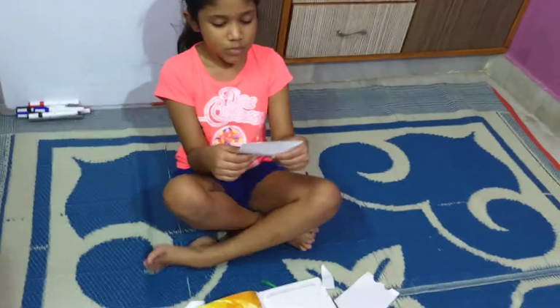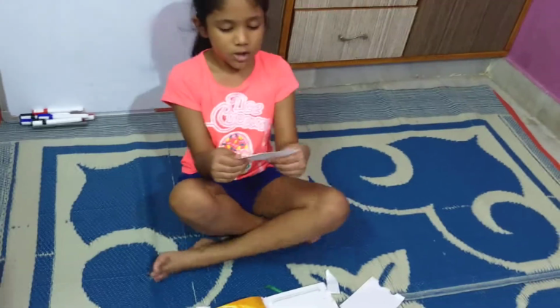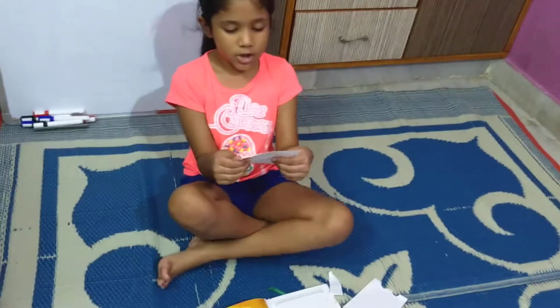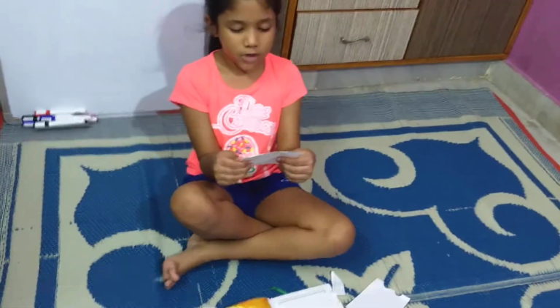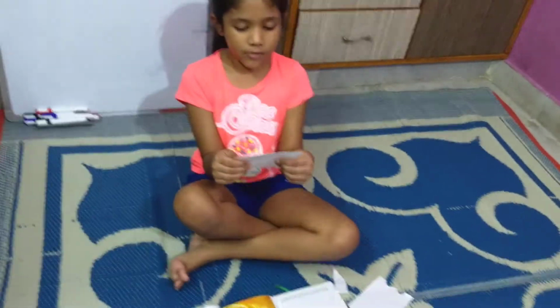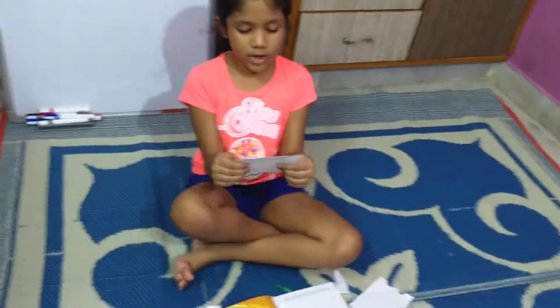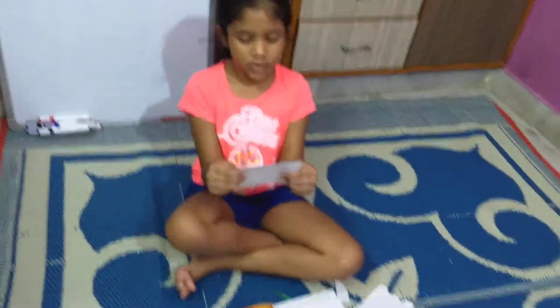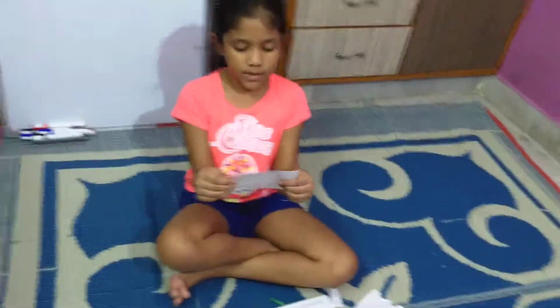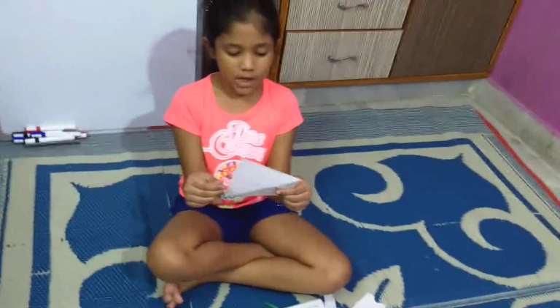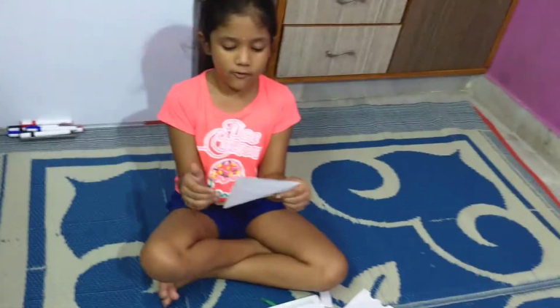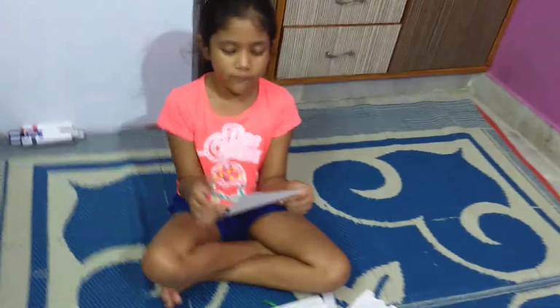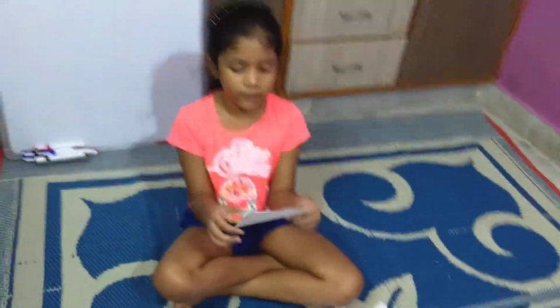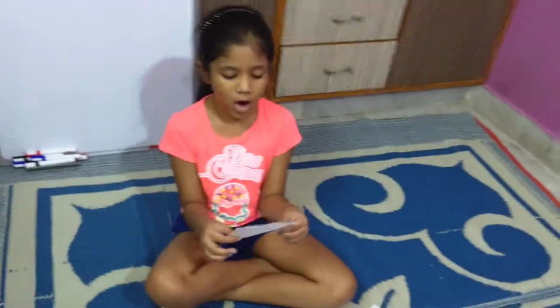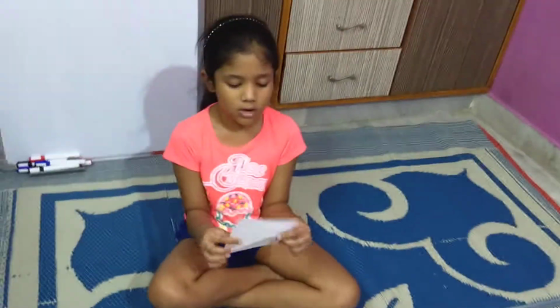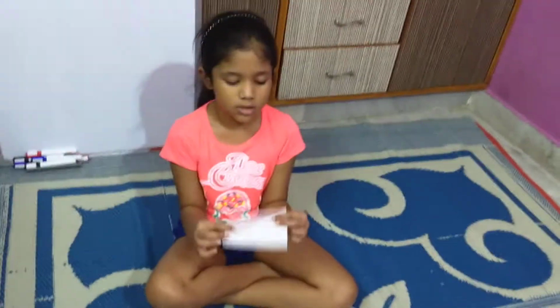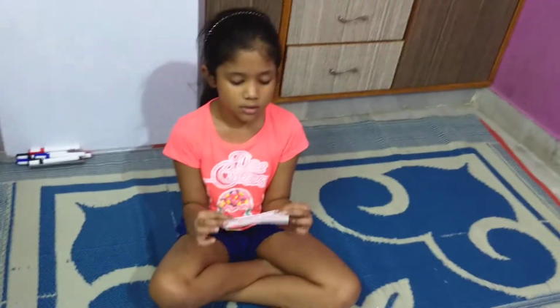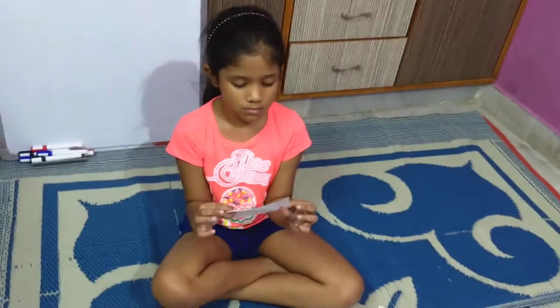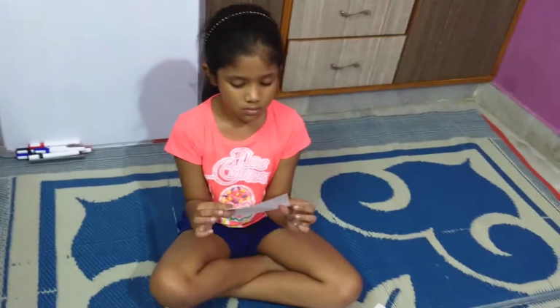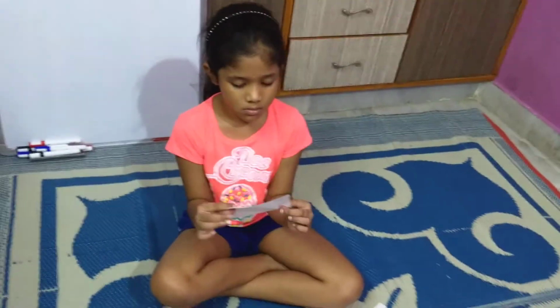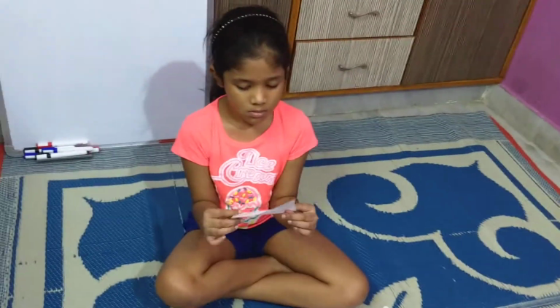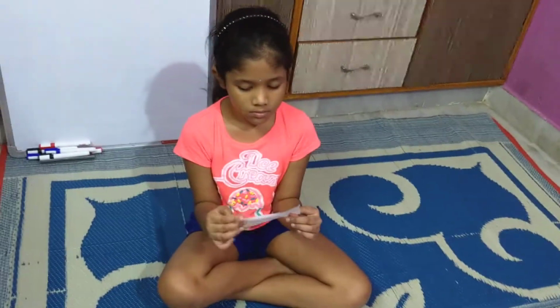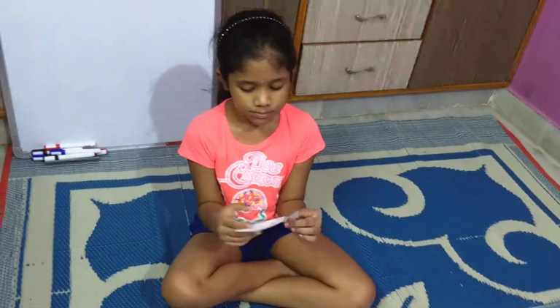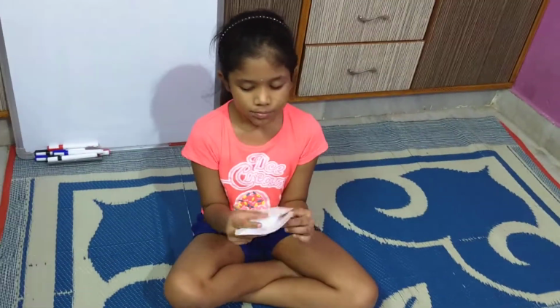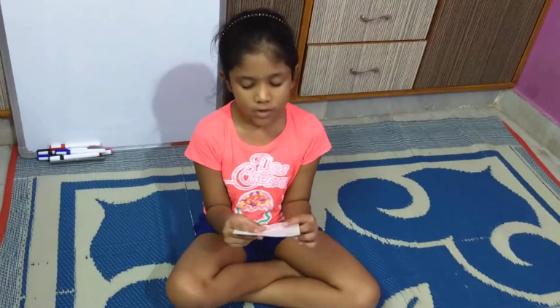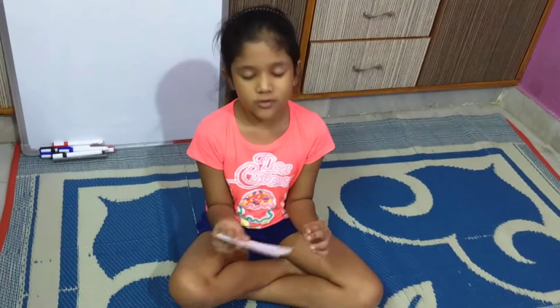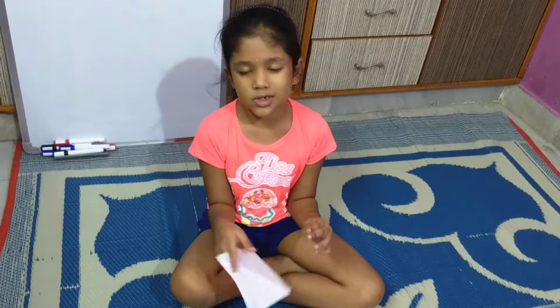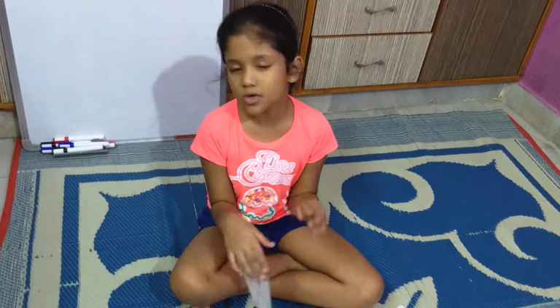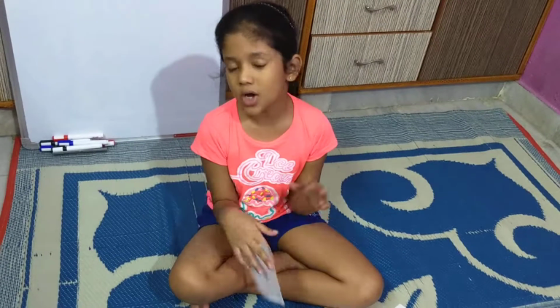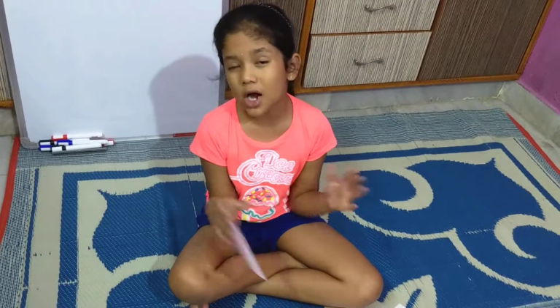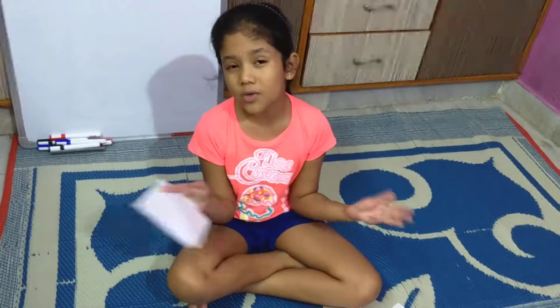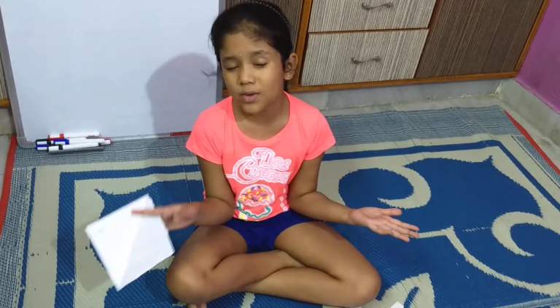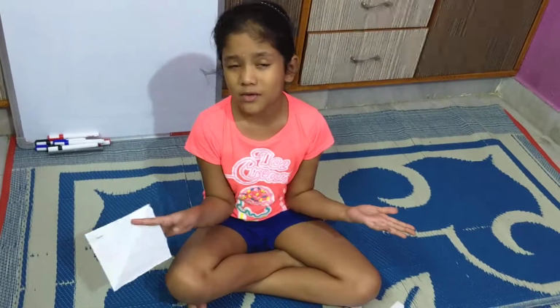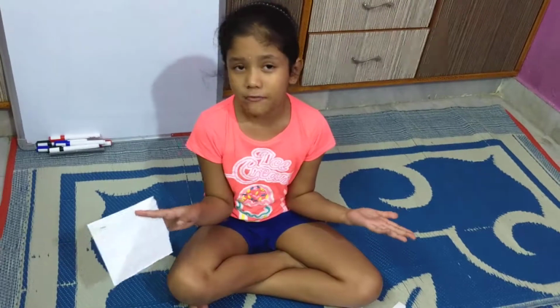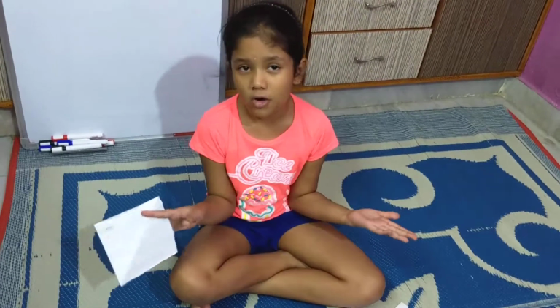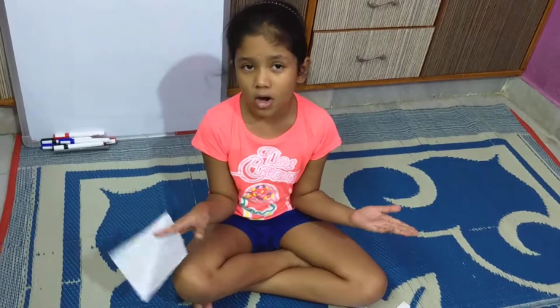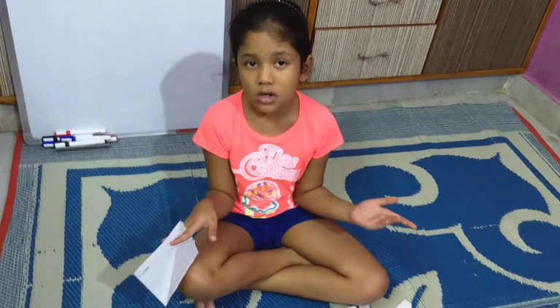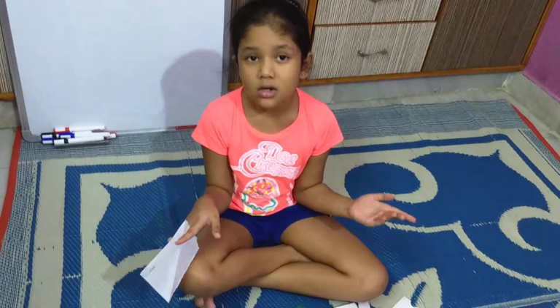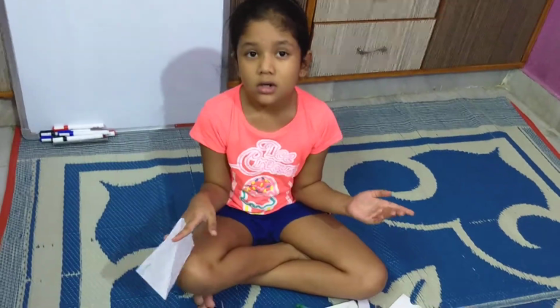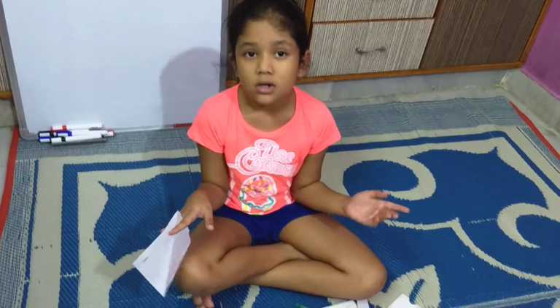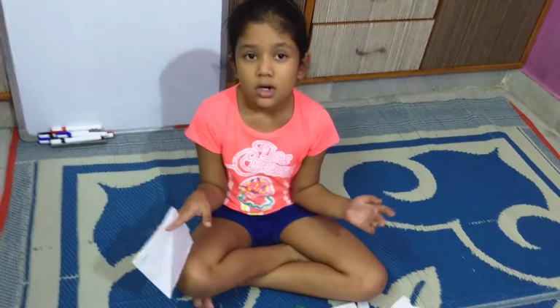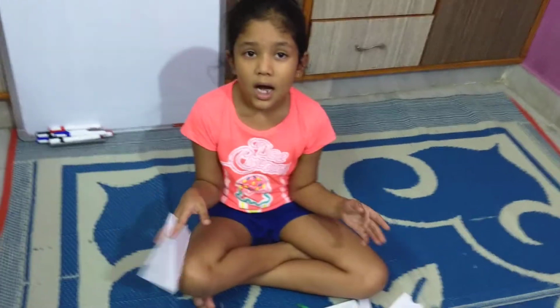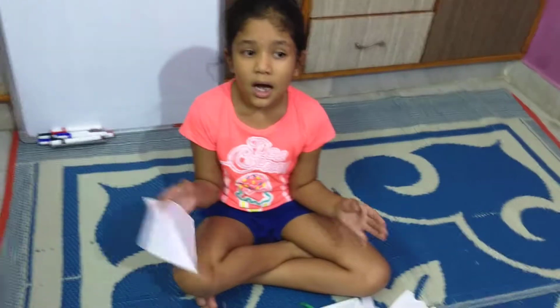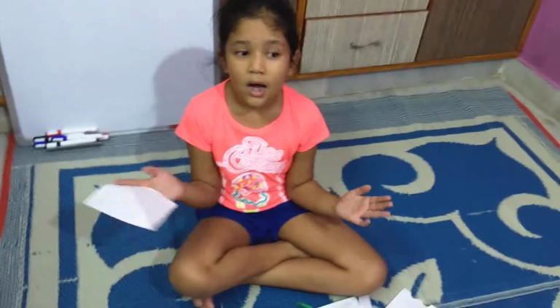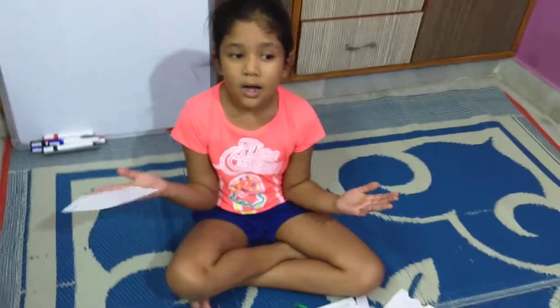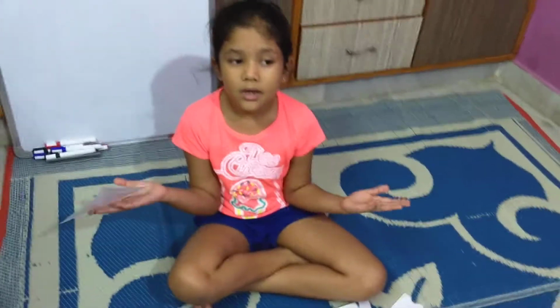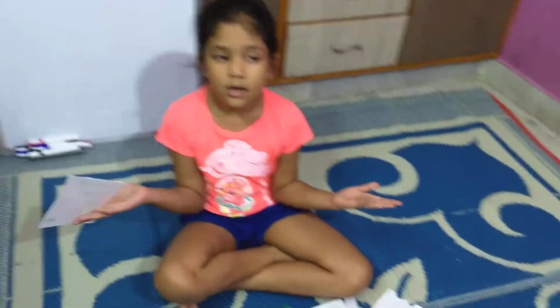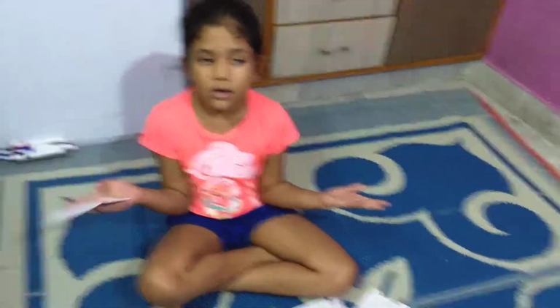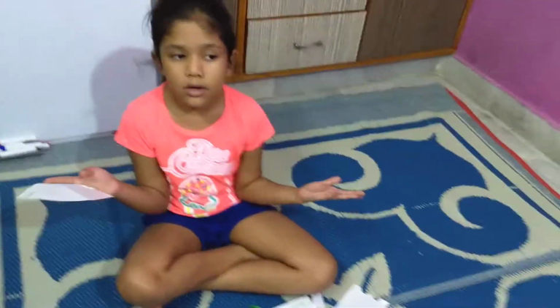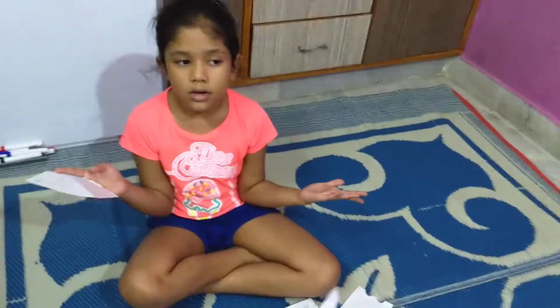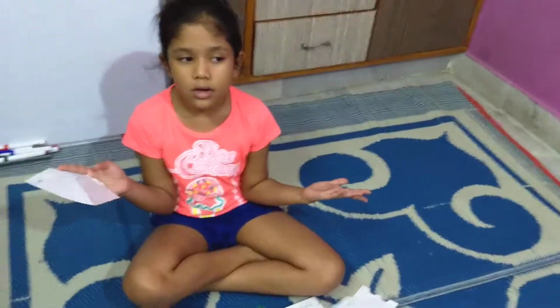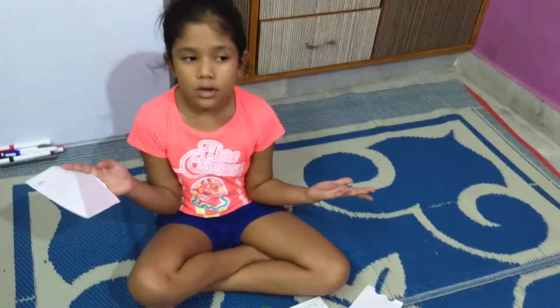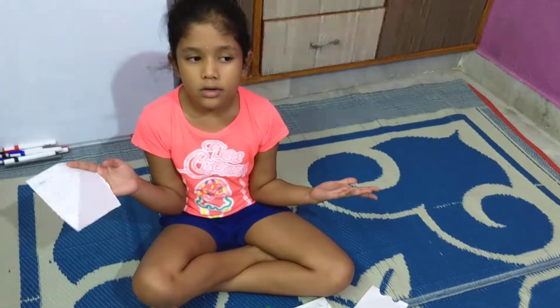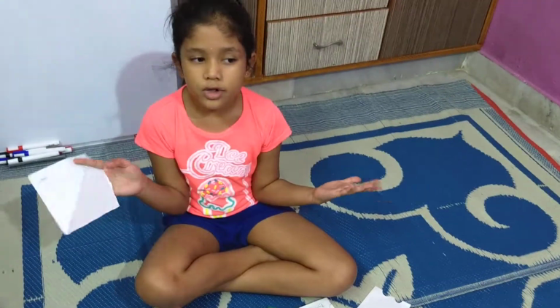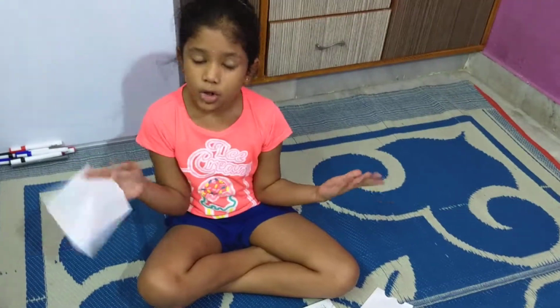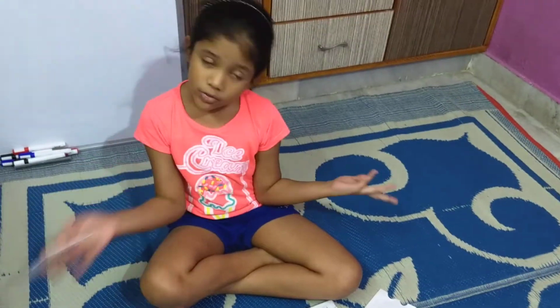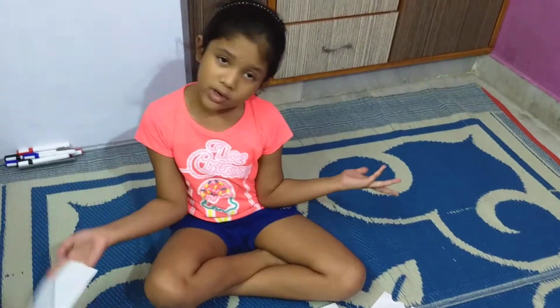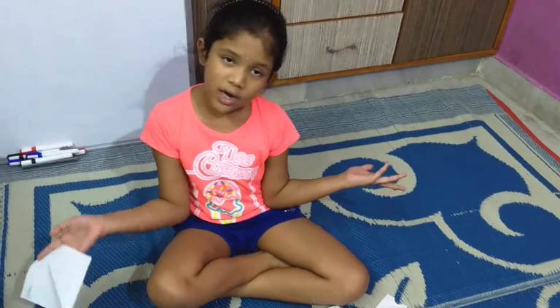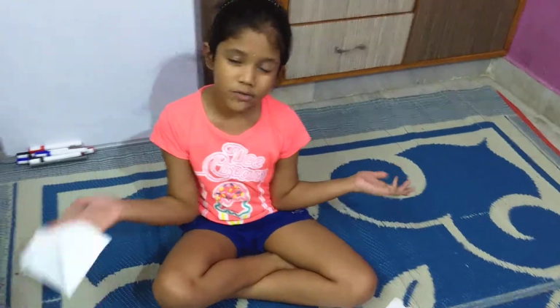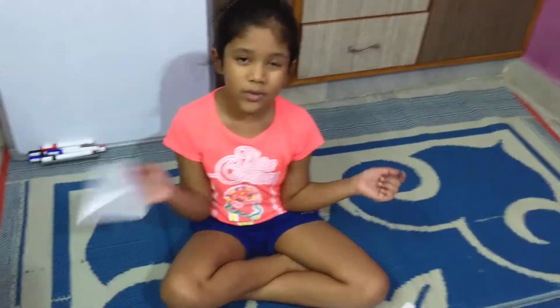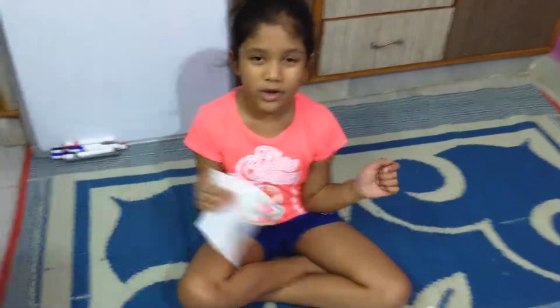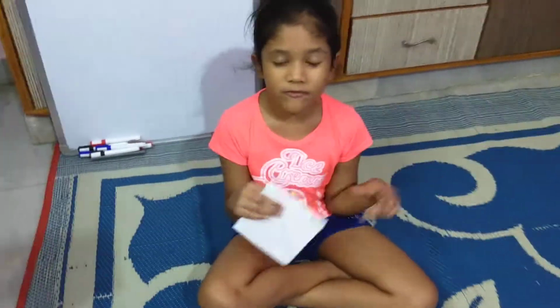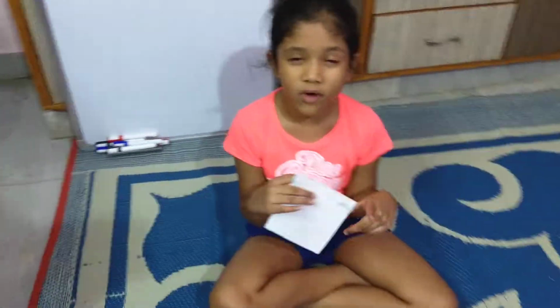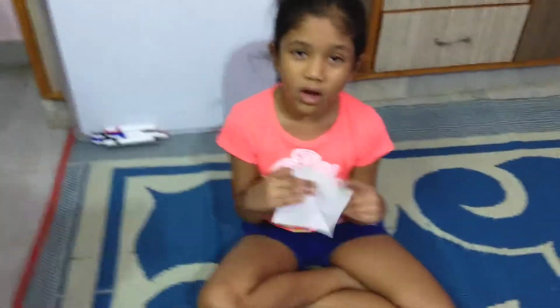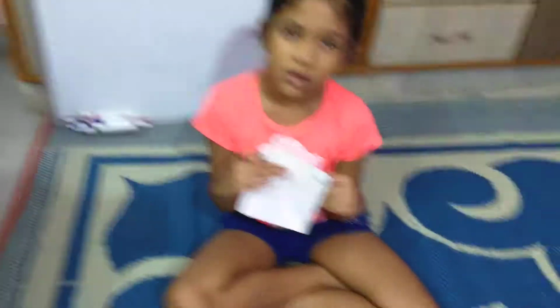Today we are going to make a frog. If you don't know how to make a frog, I could show you how to make a frog.